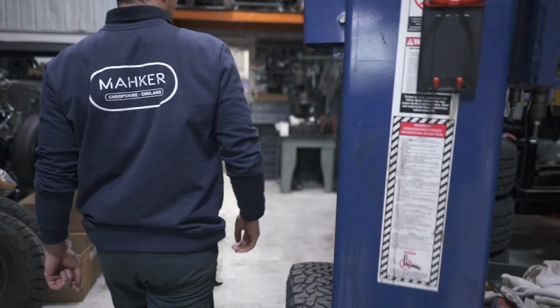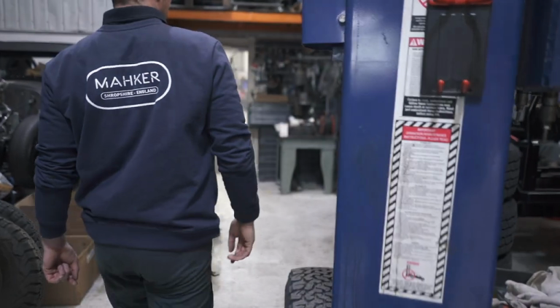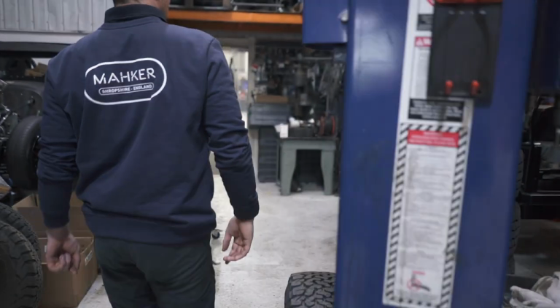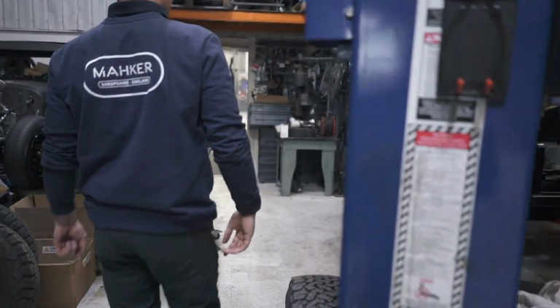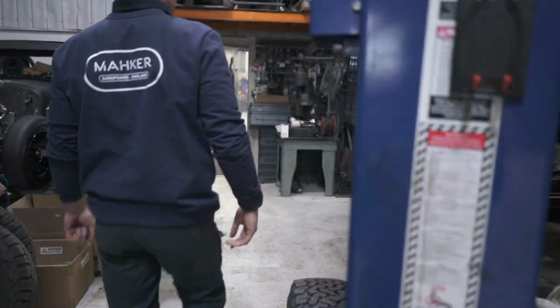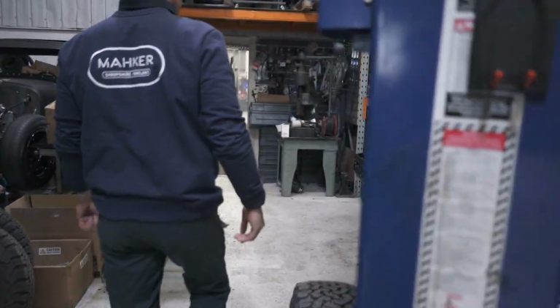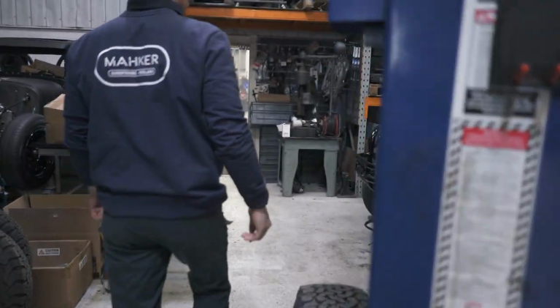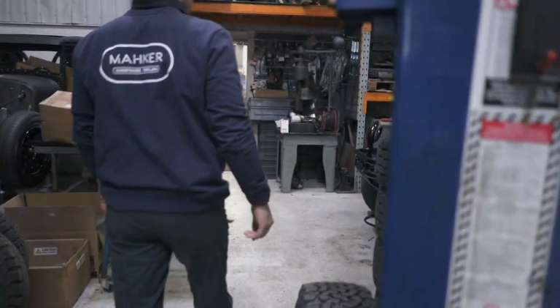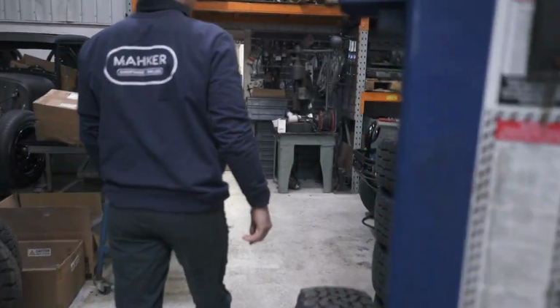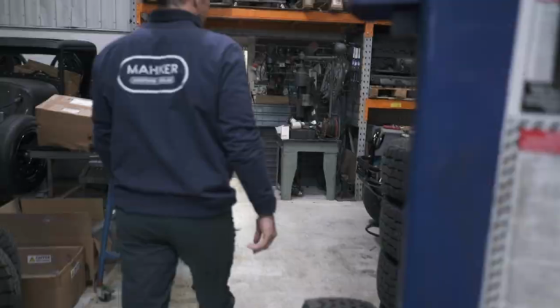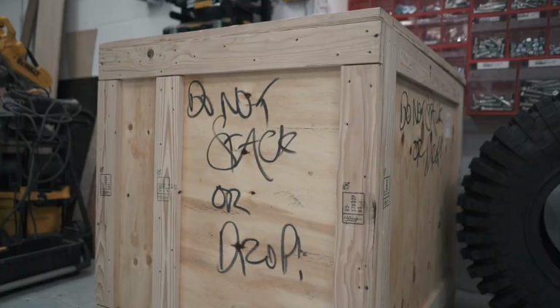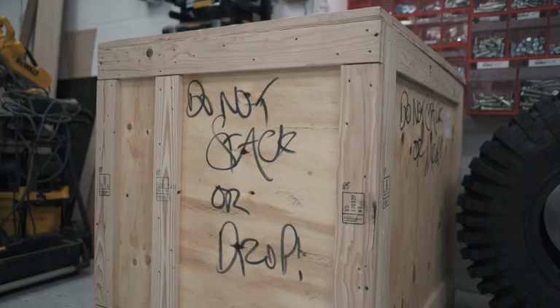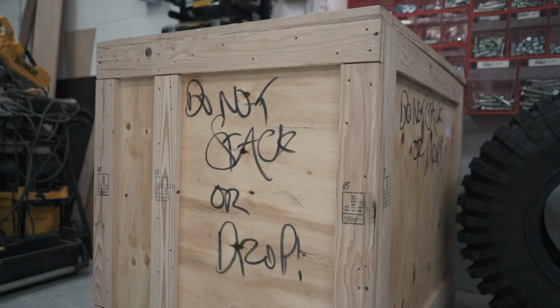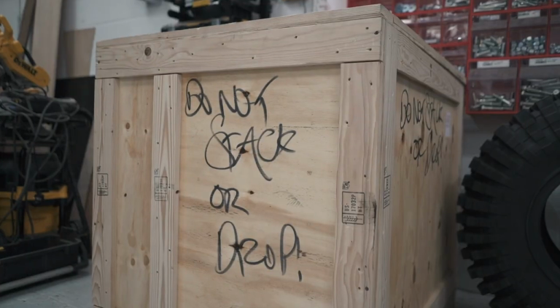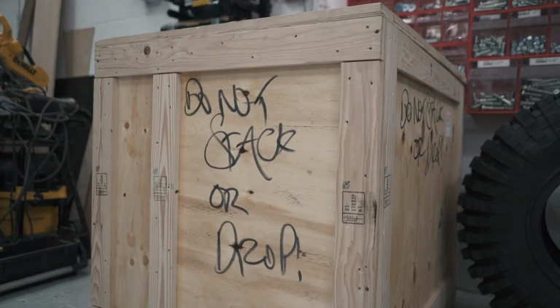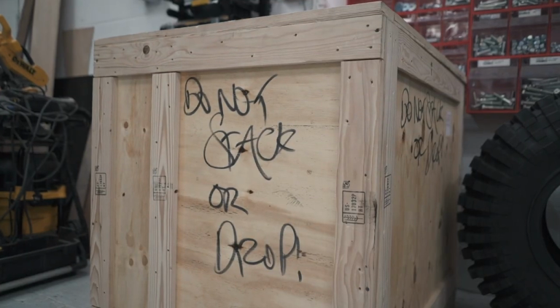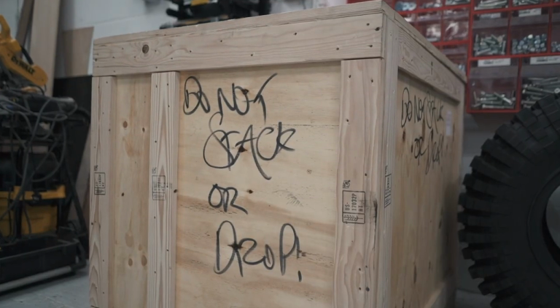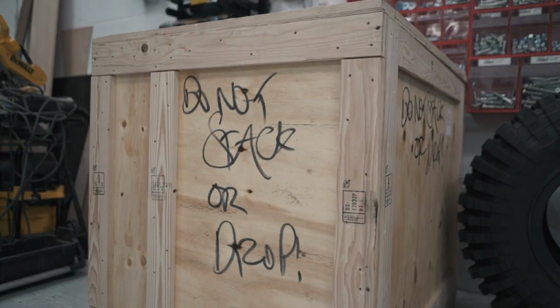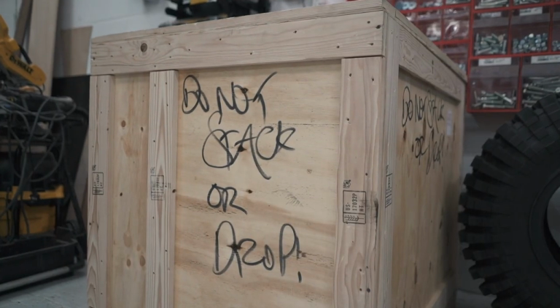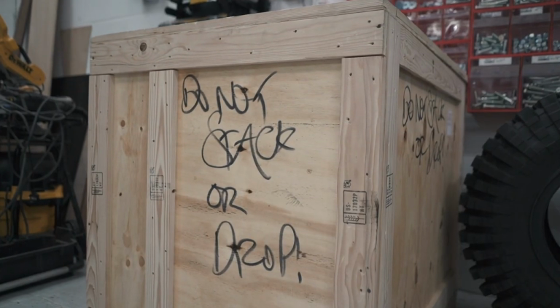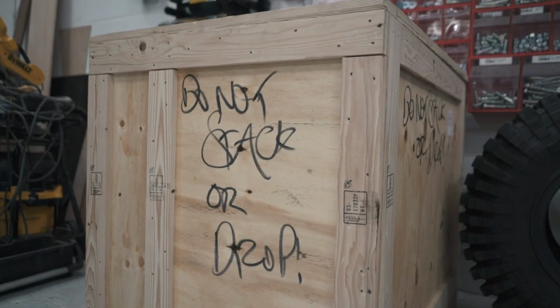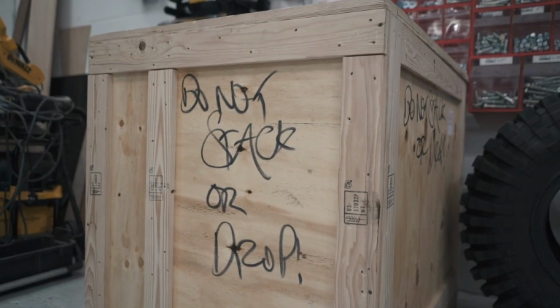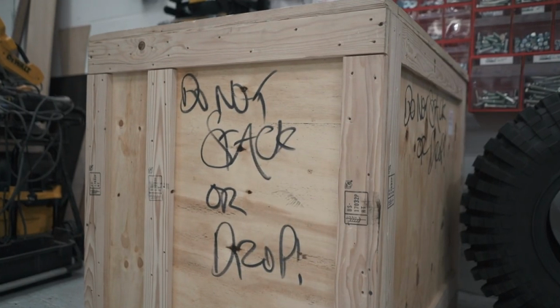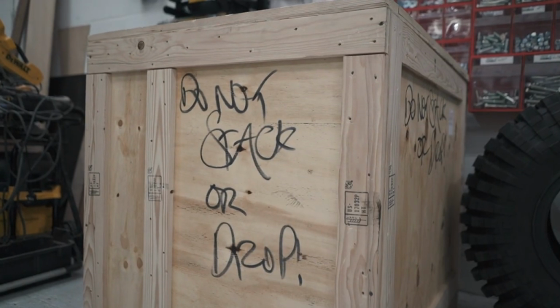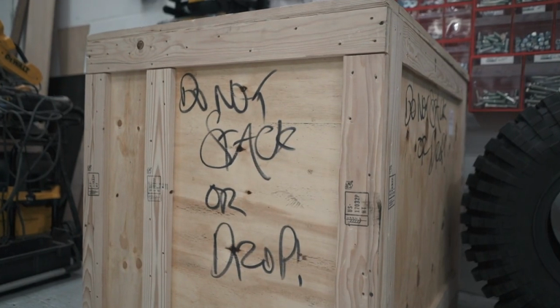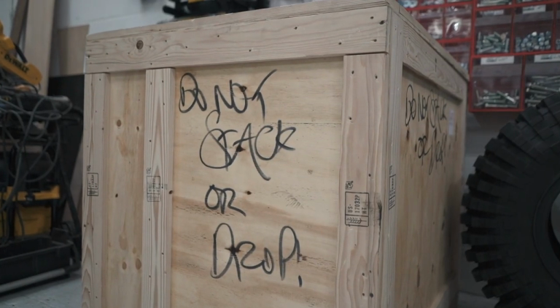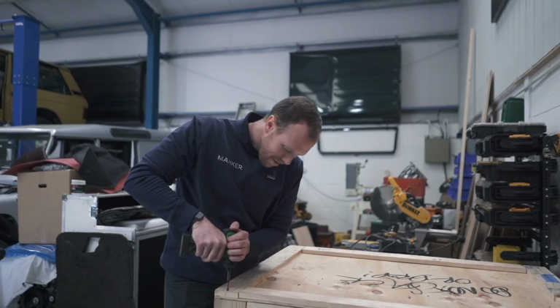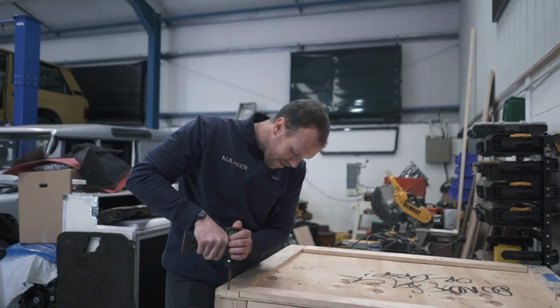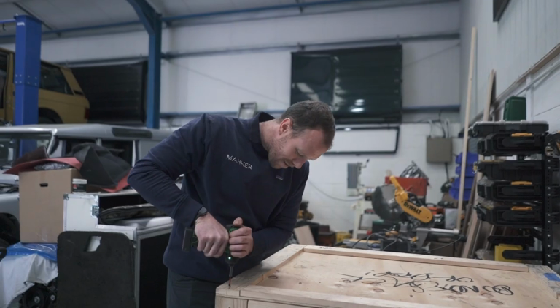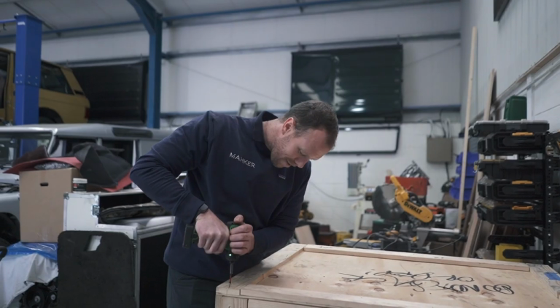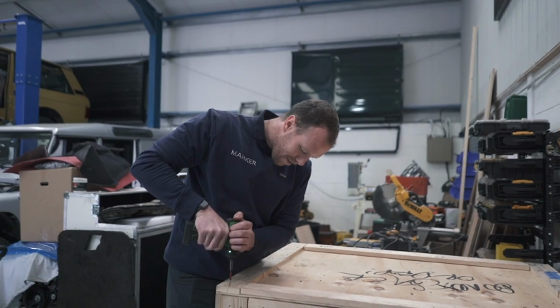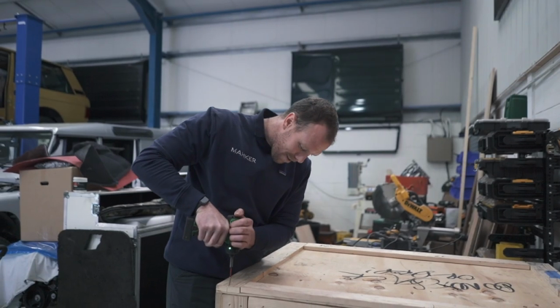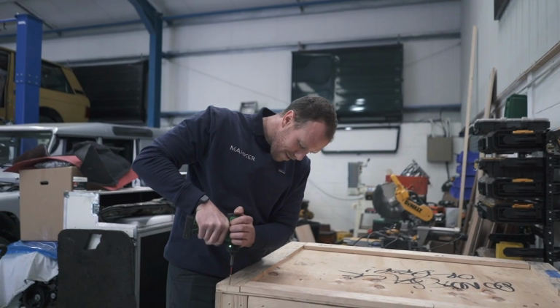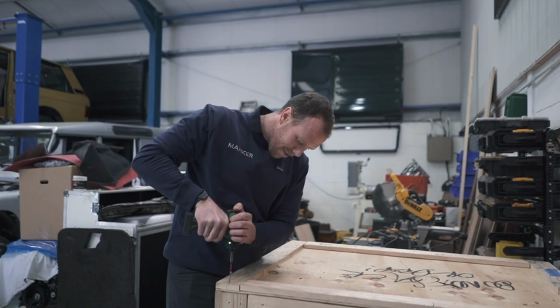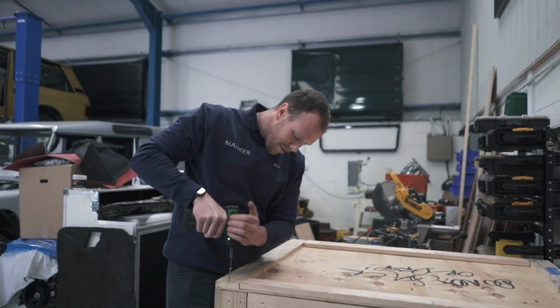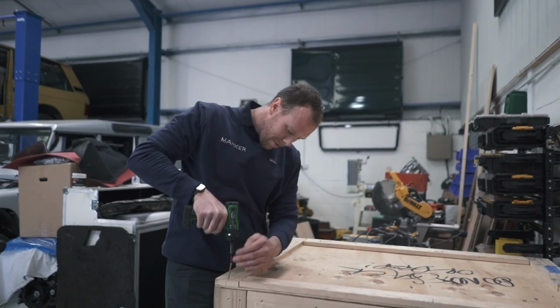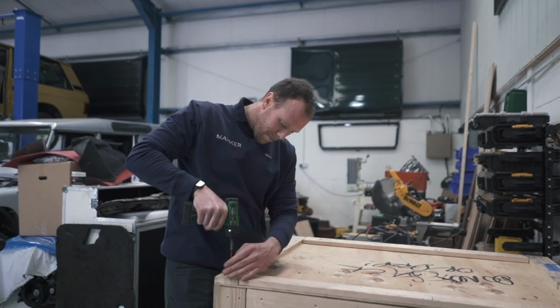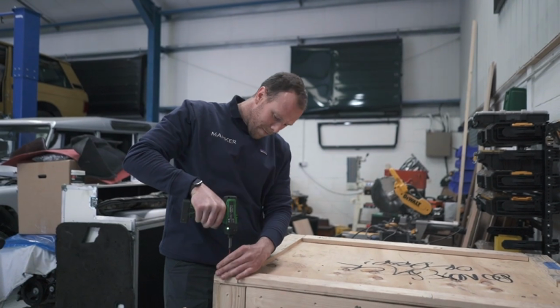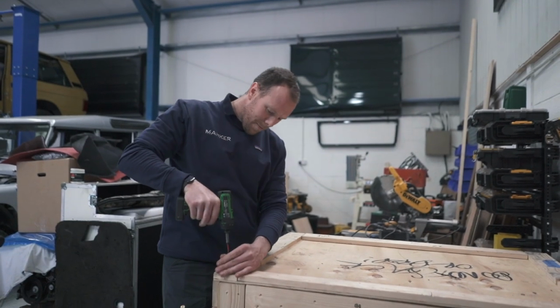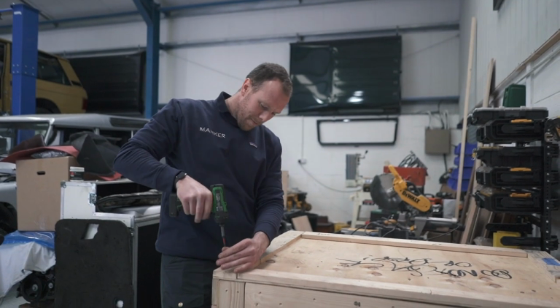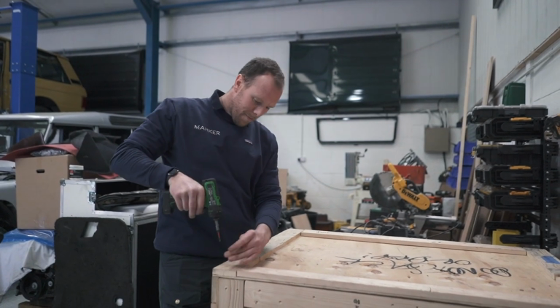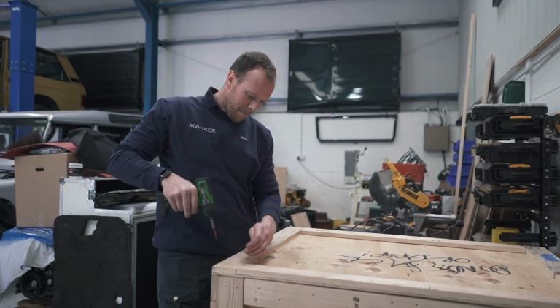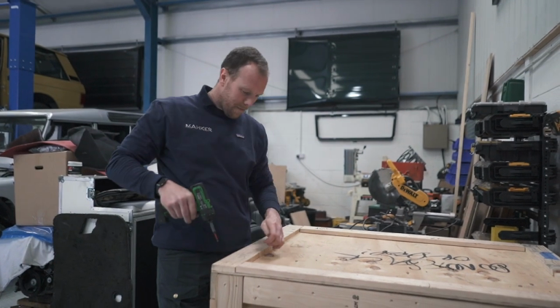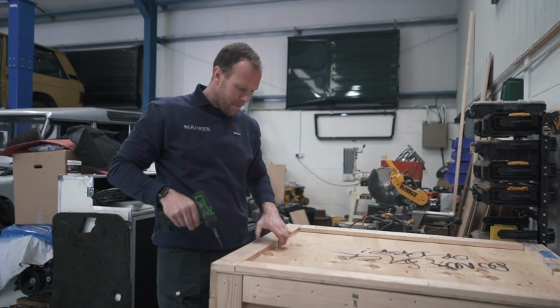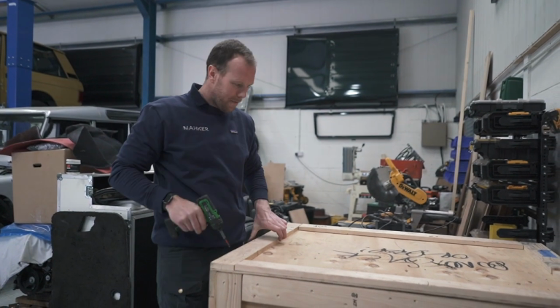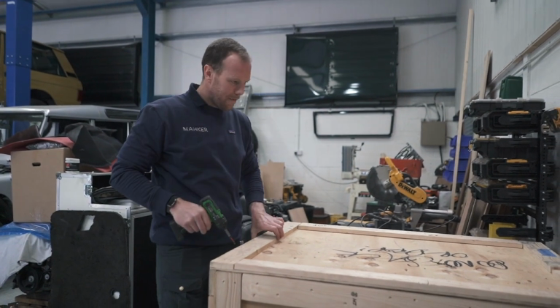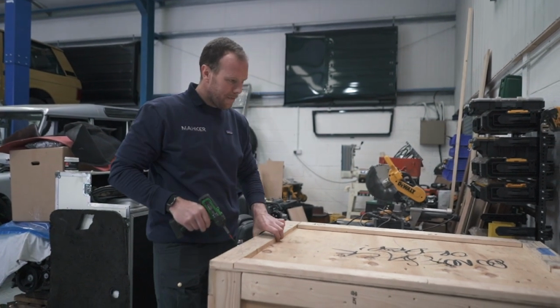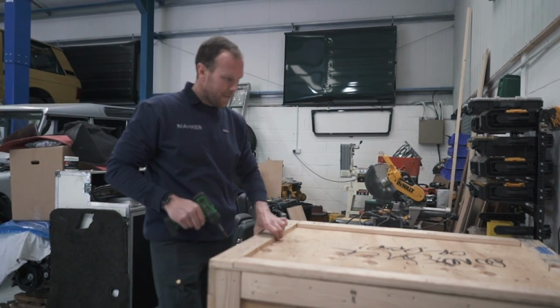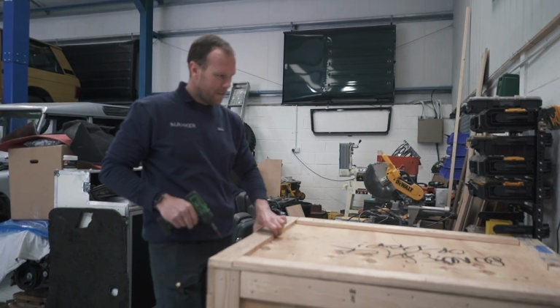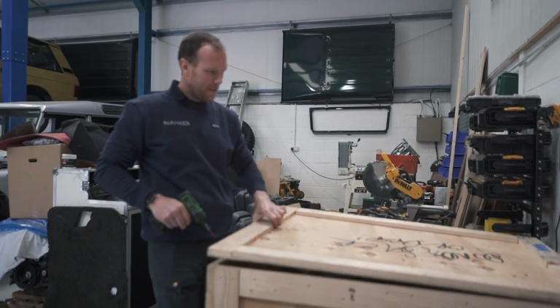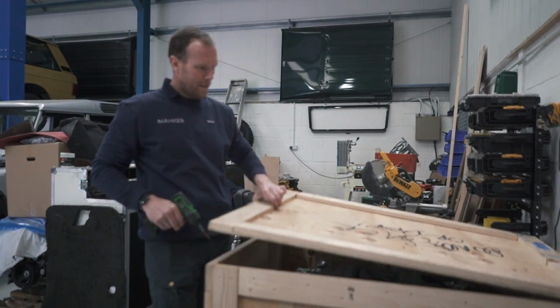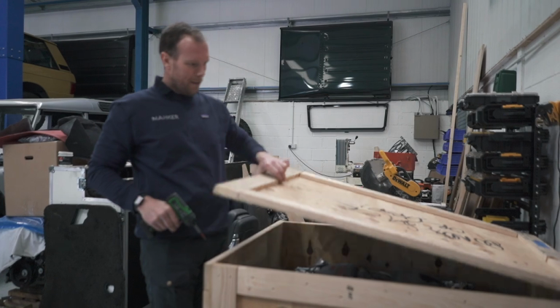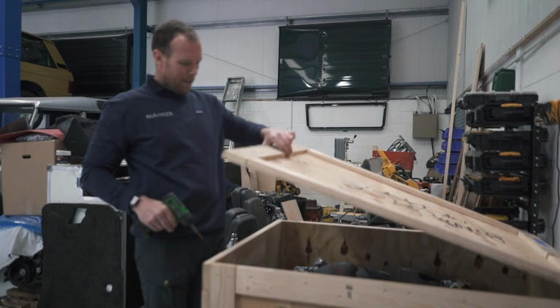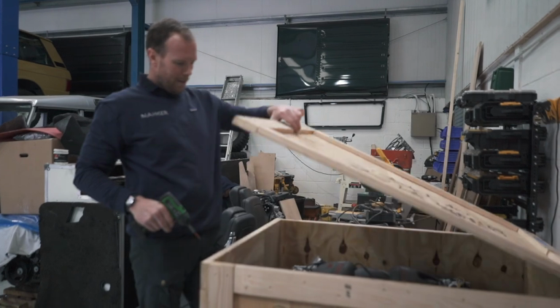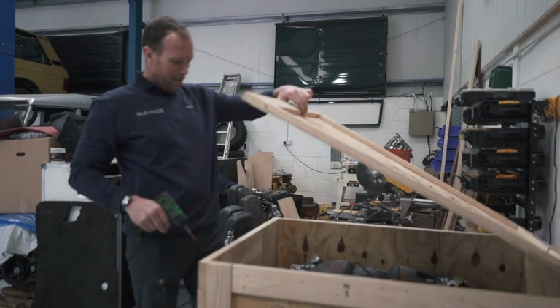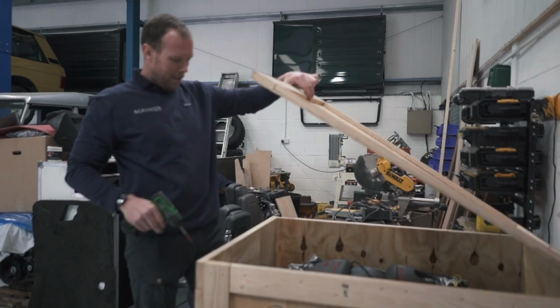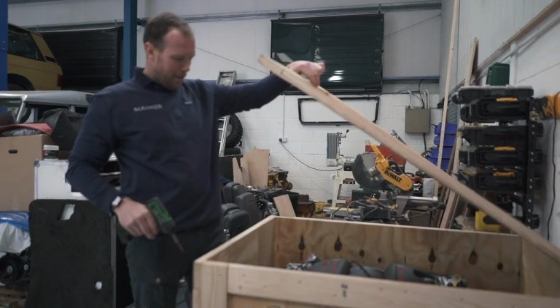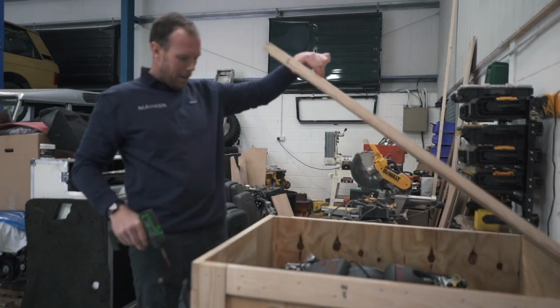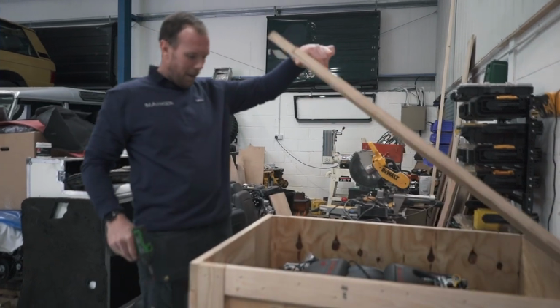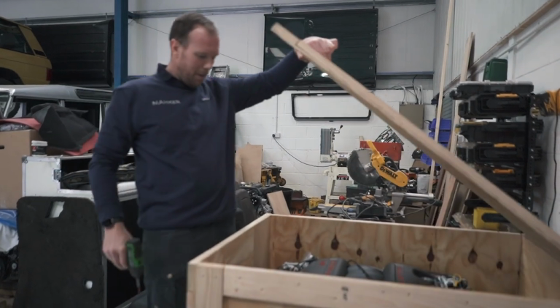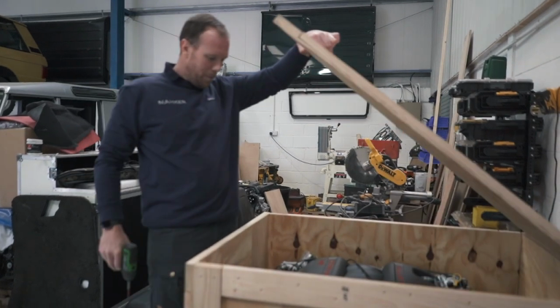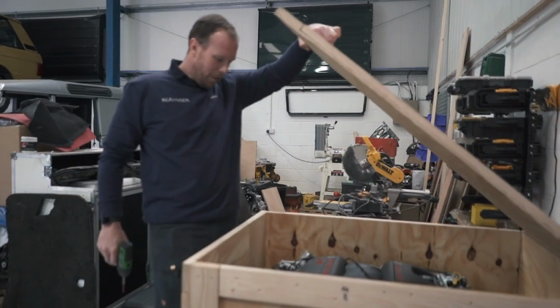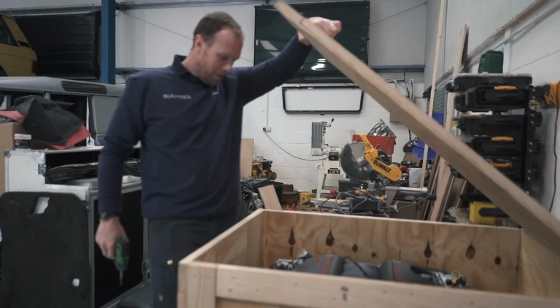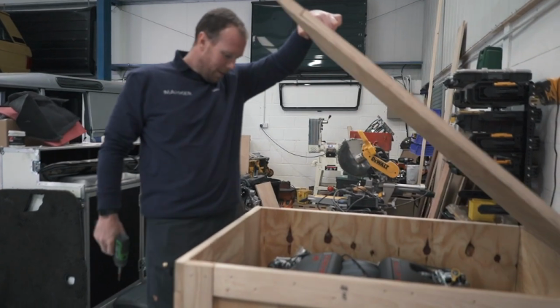Look what's arrived from the USA. Check out this beauty.